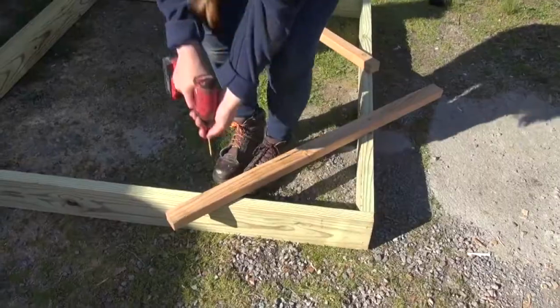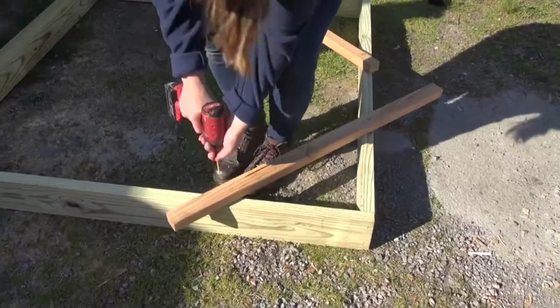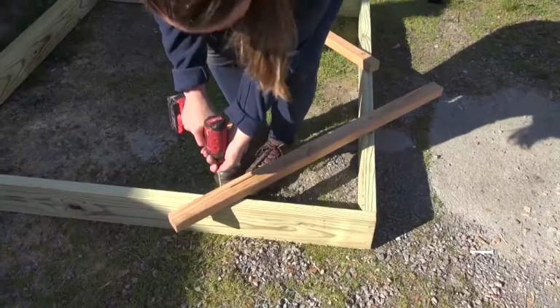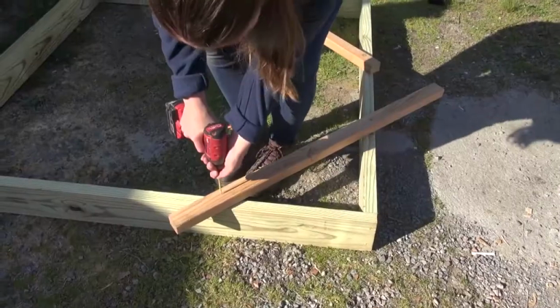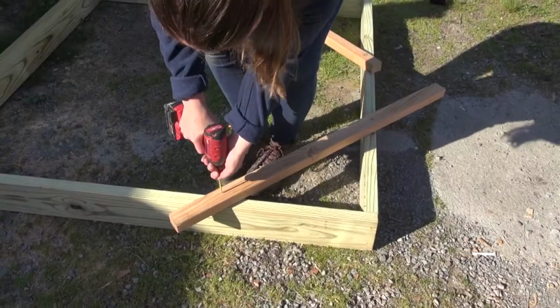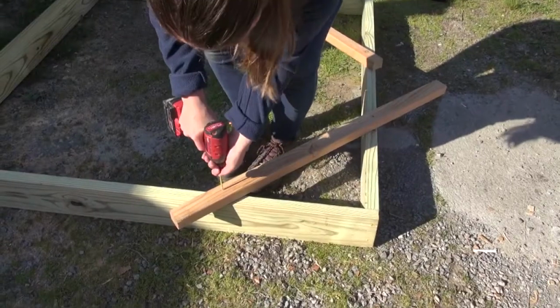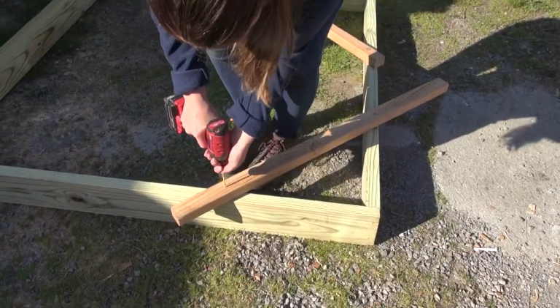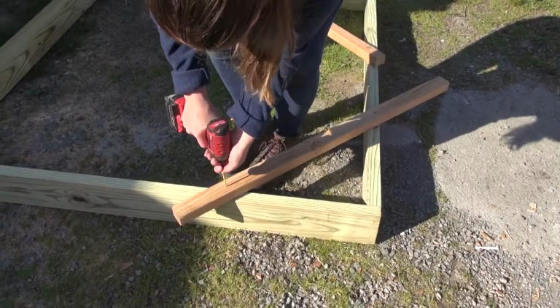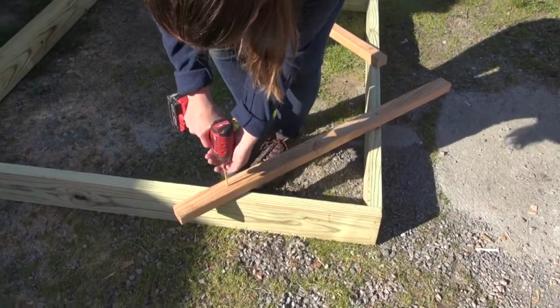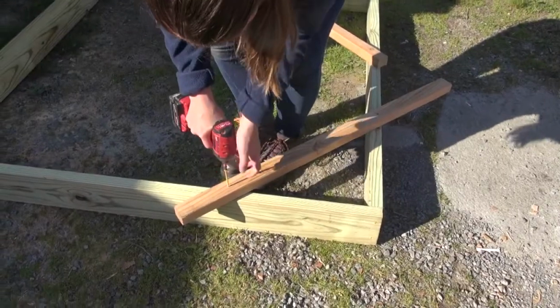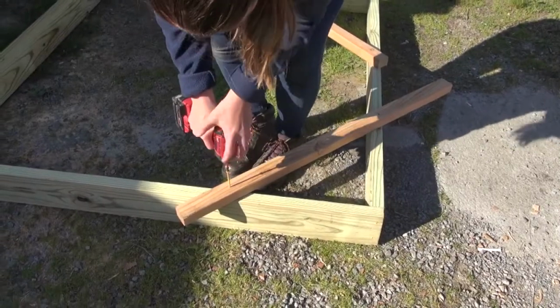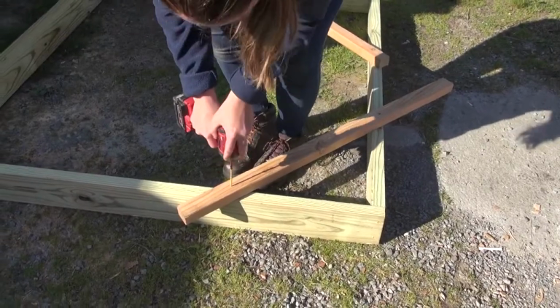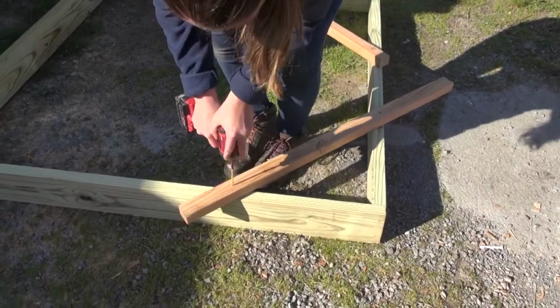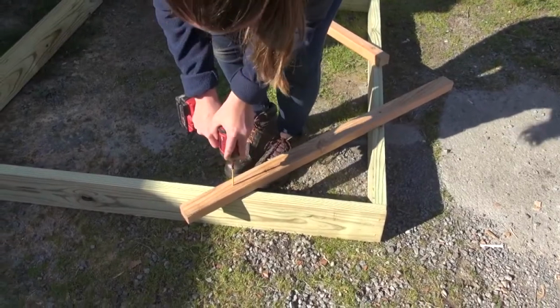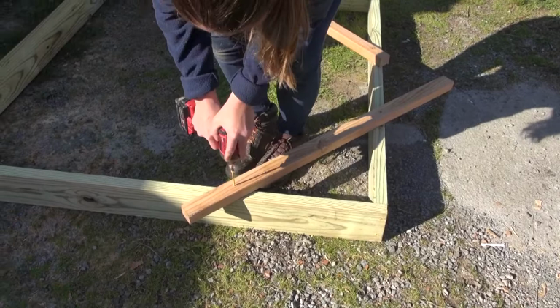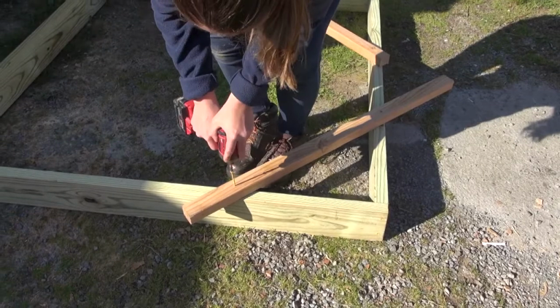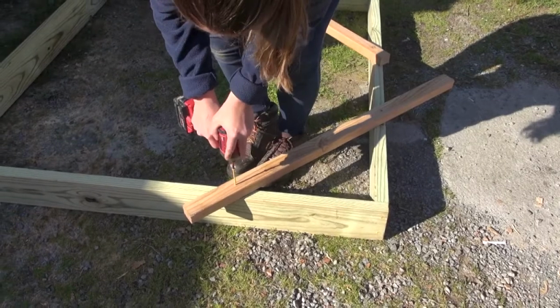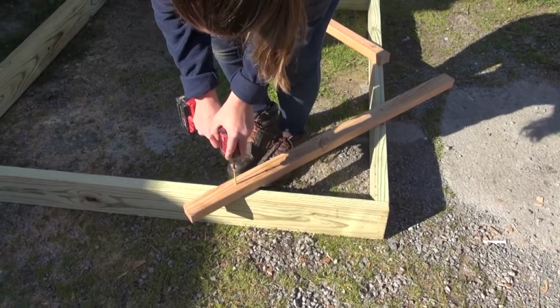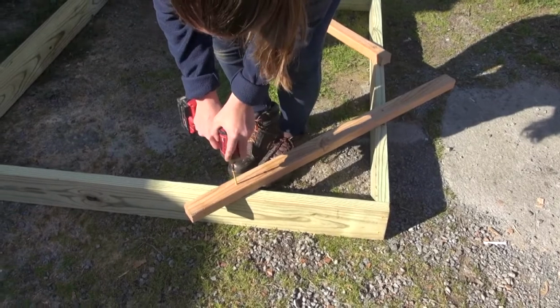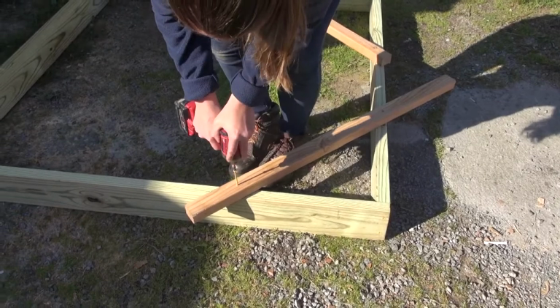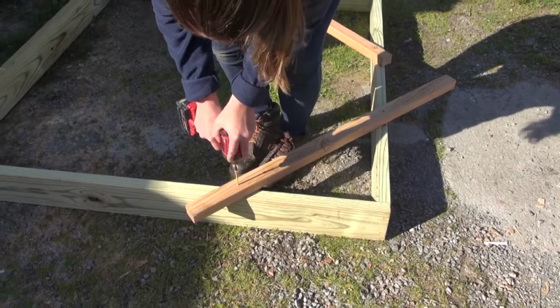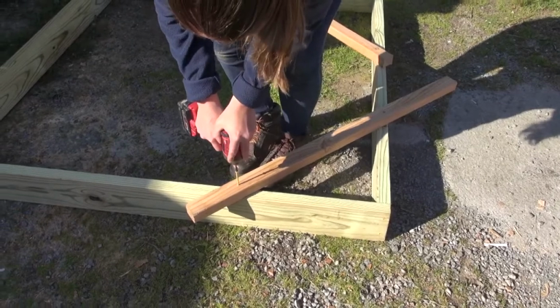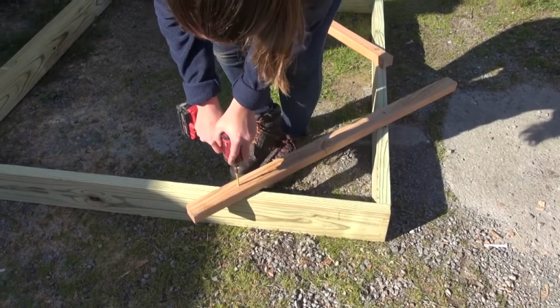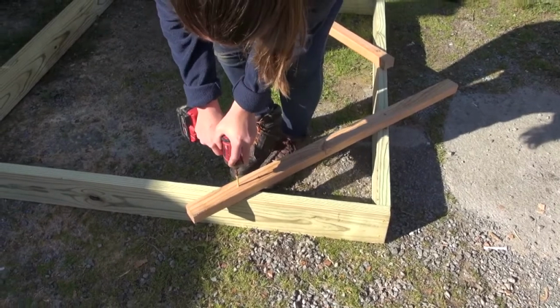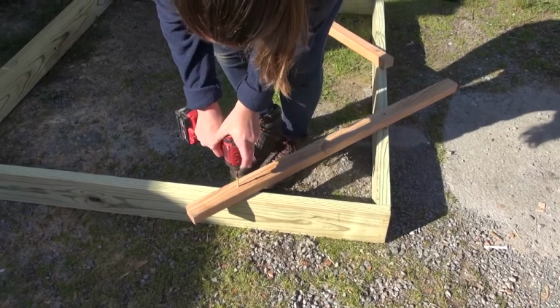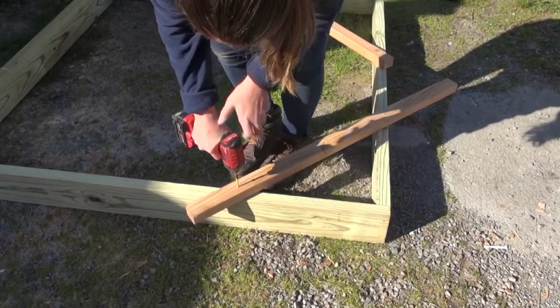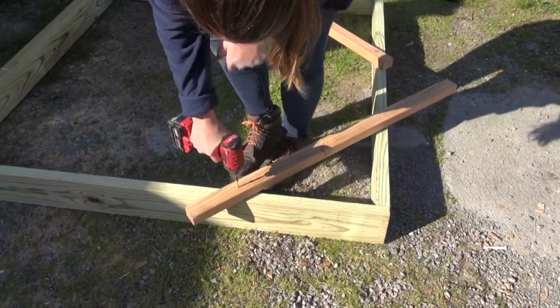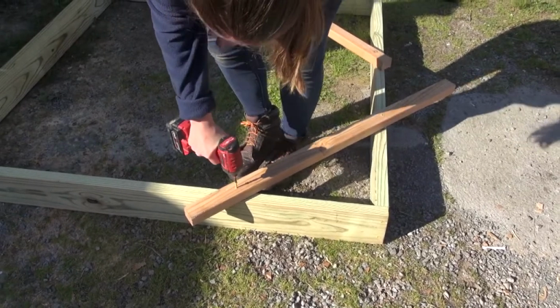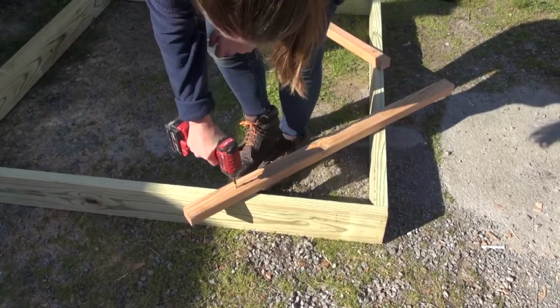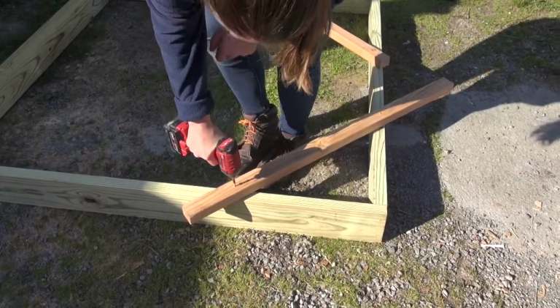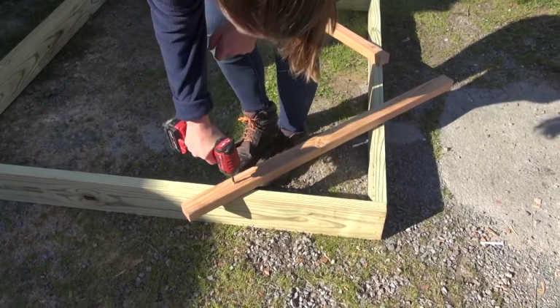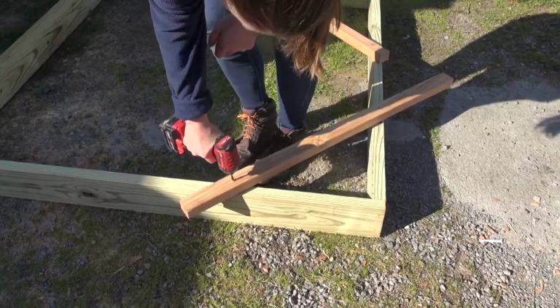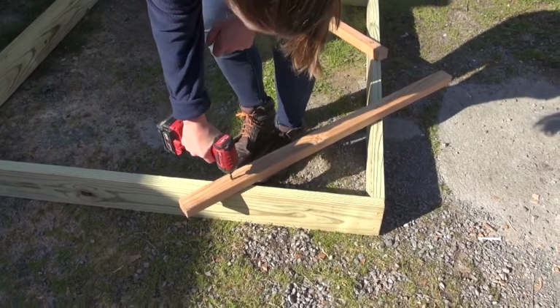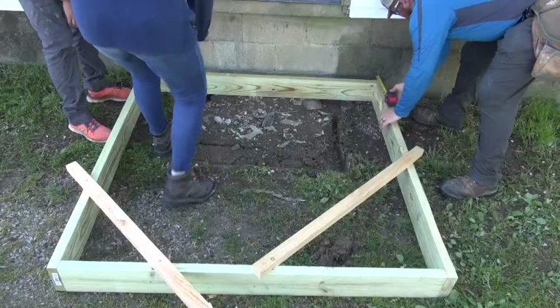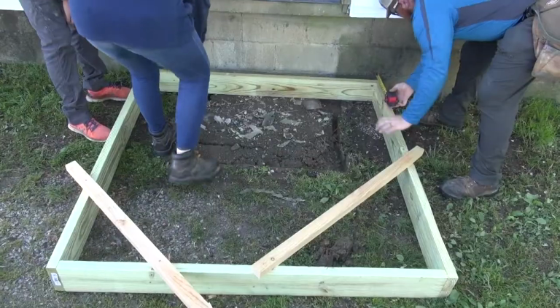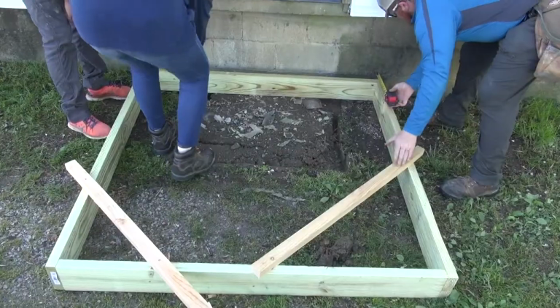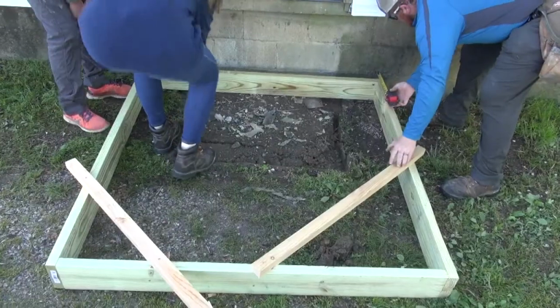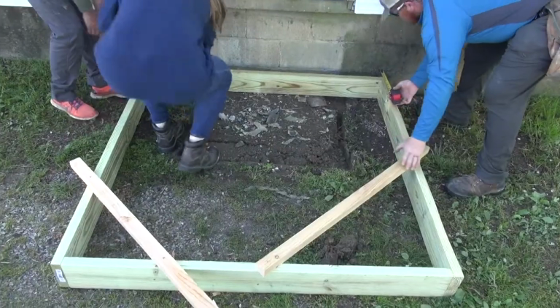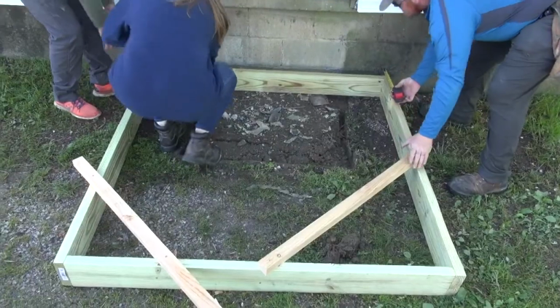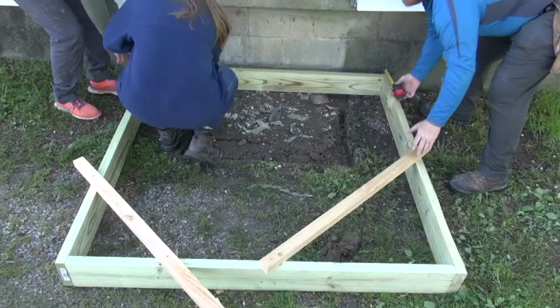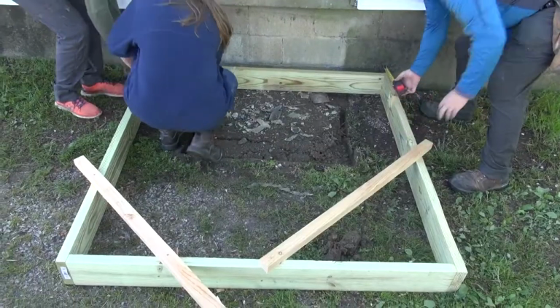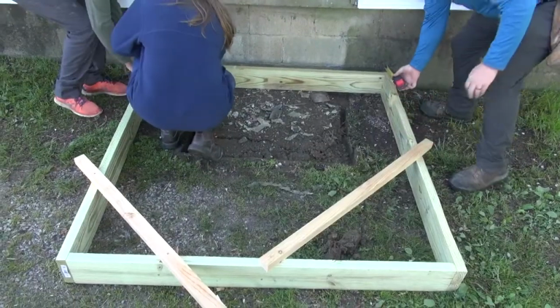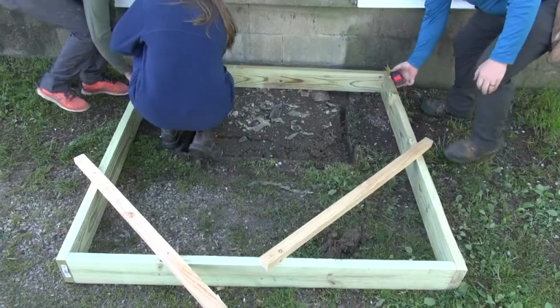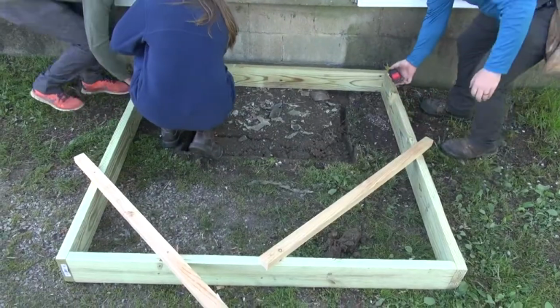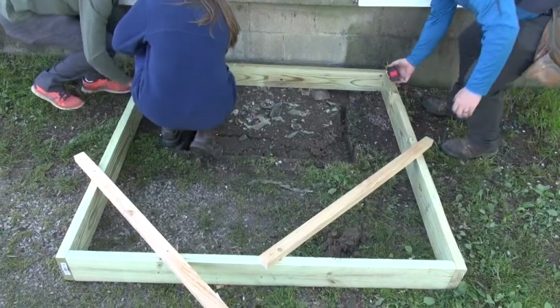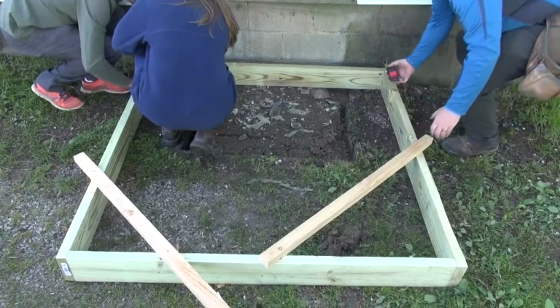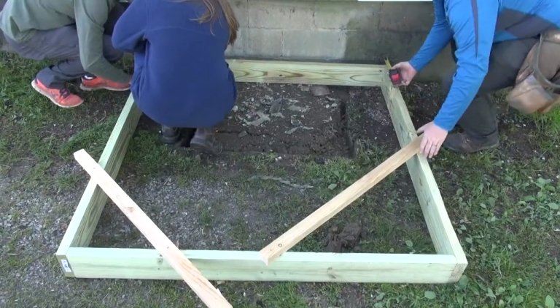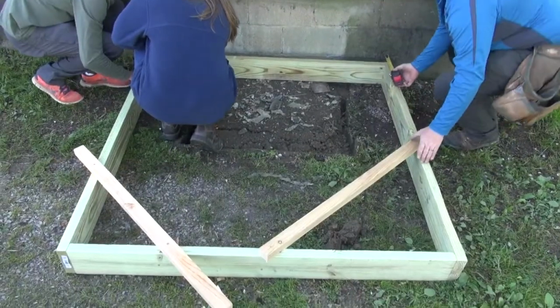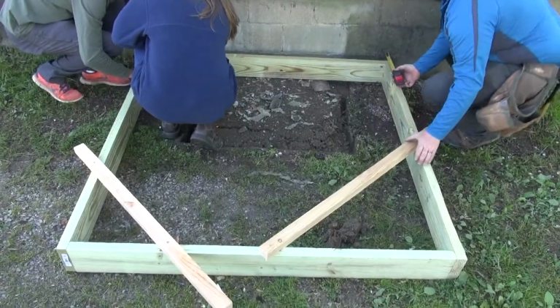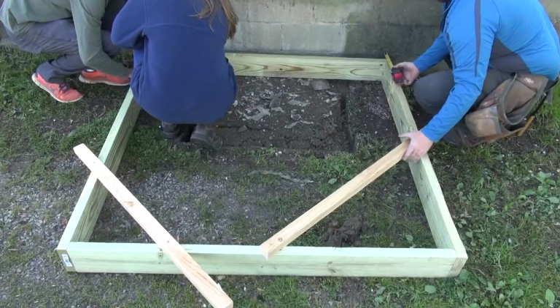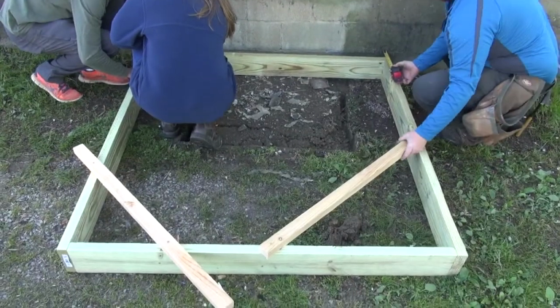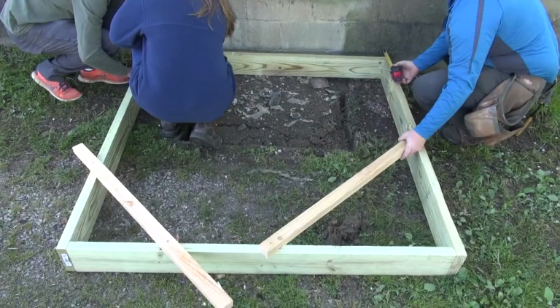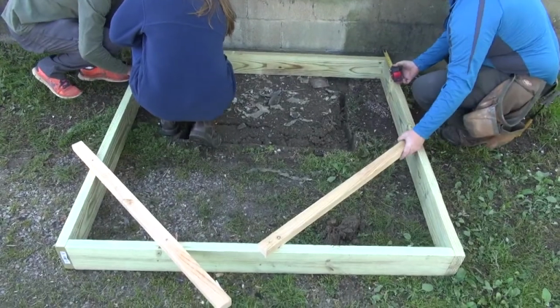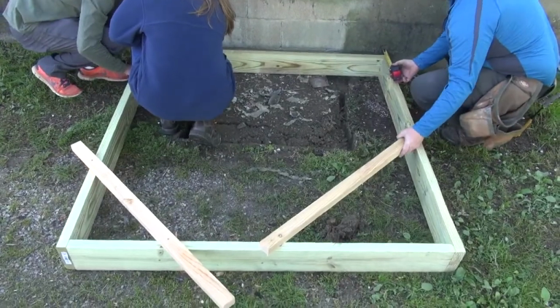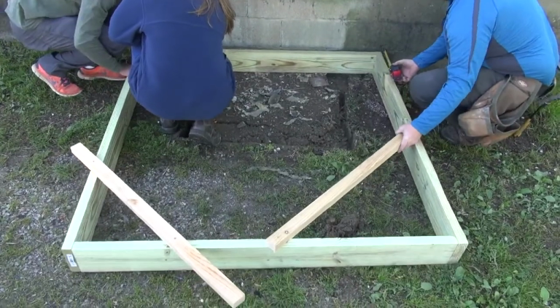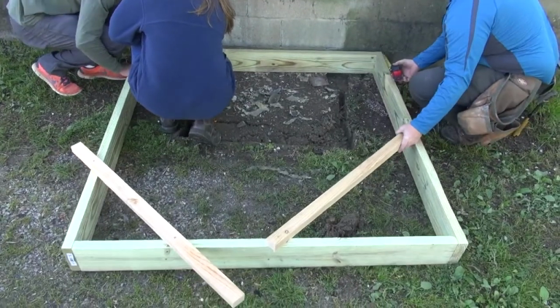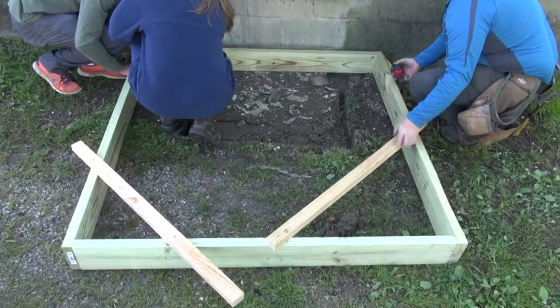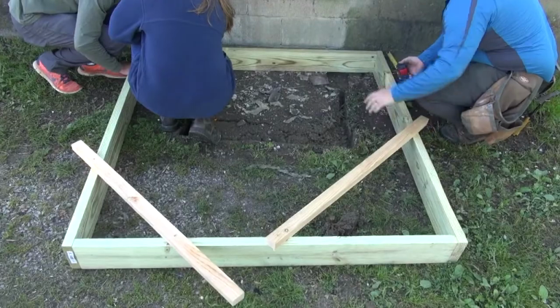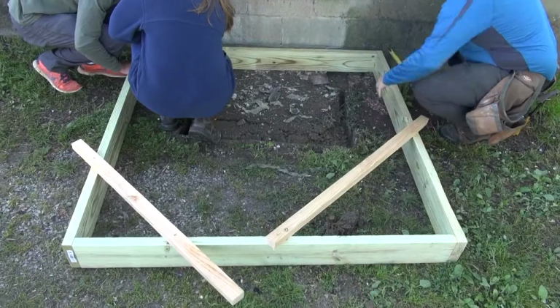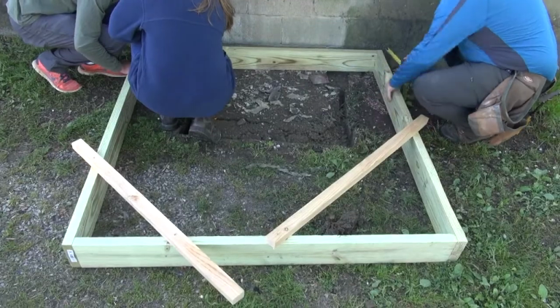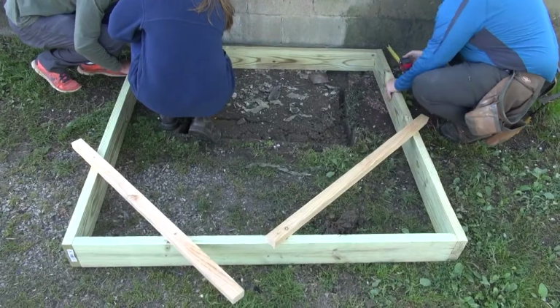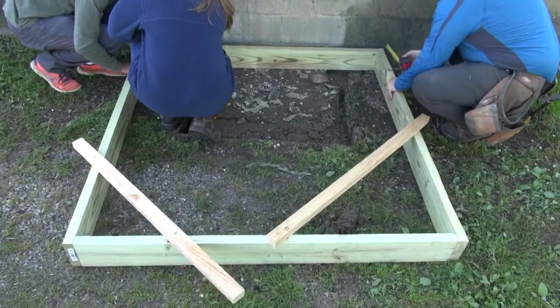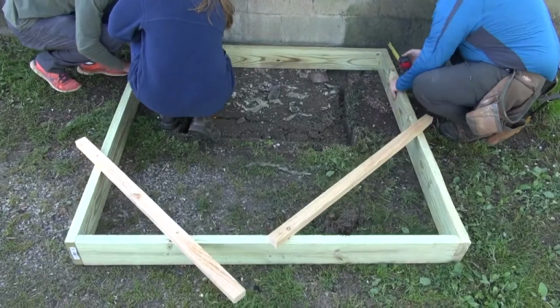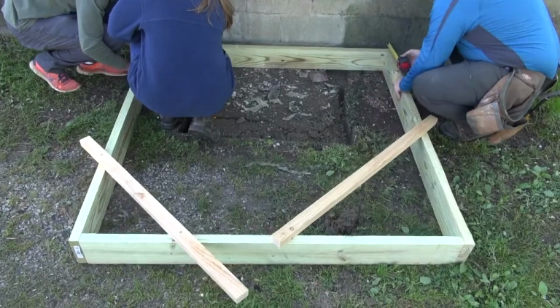Once the frame is perfectly square, attach bracing to lock the frame into shape. Move the frame into the location to be installed and mark the location for the post holes.